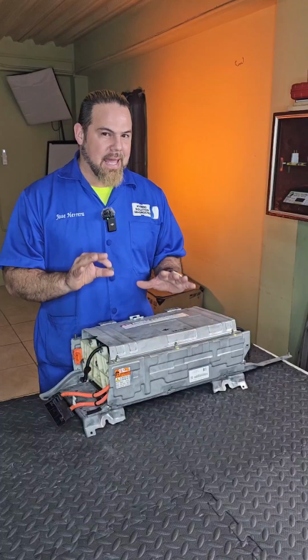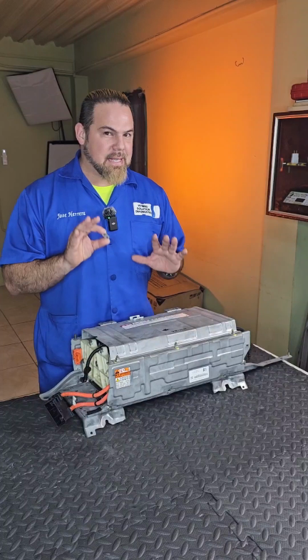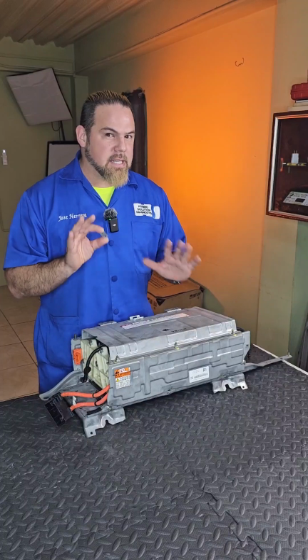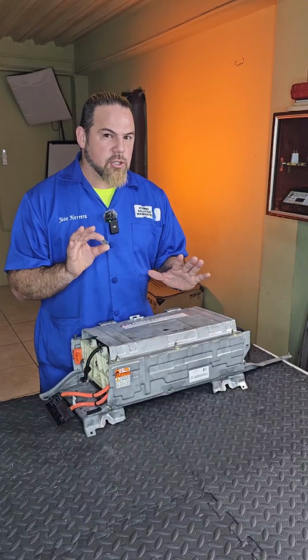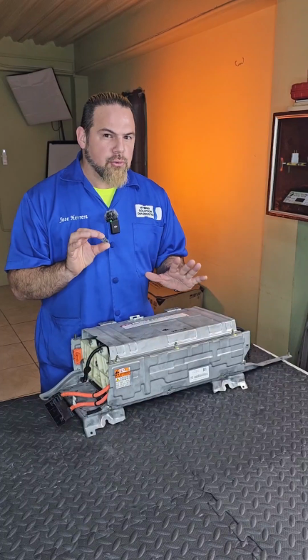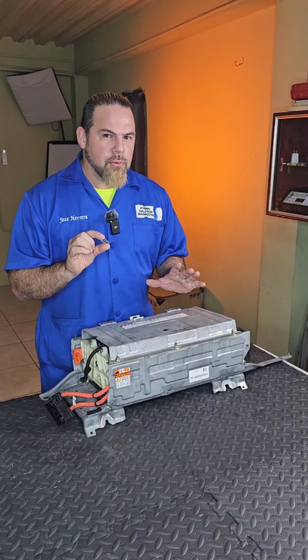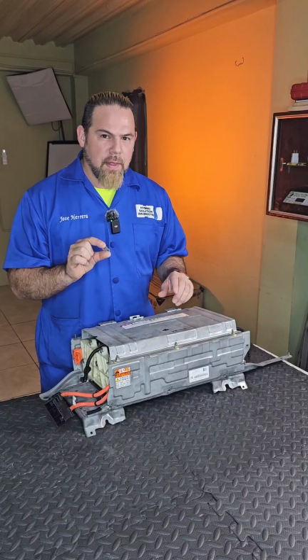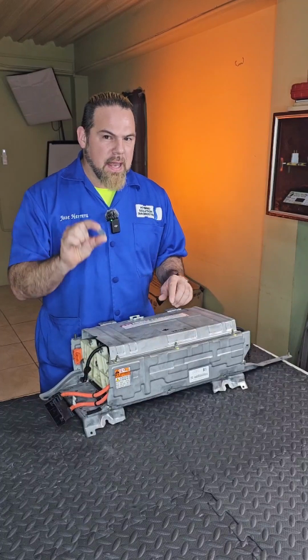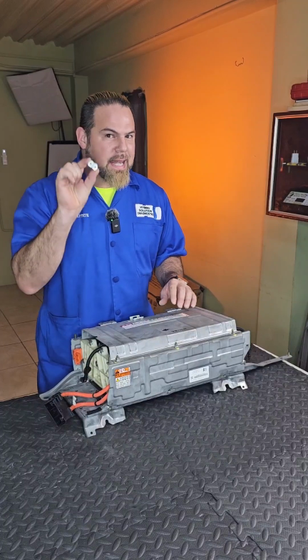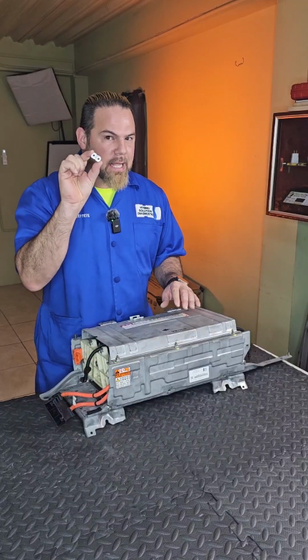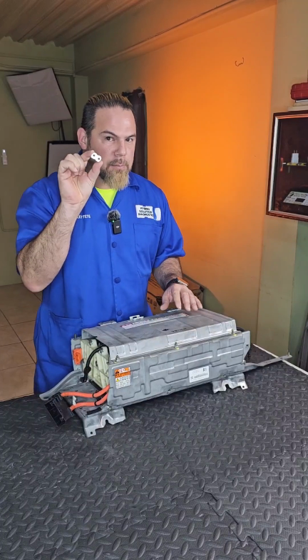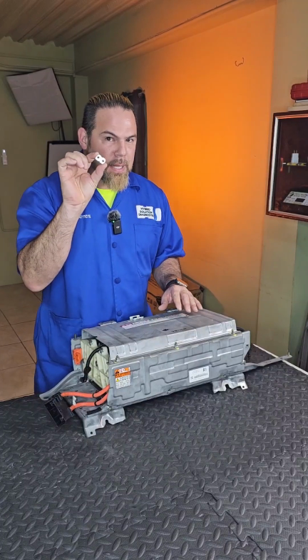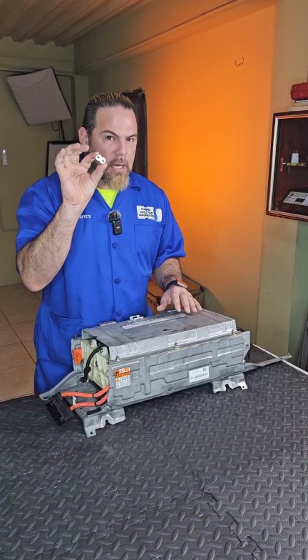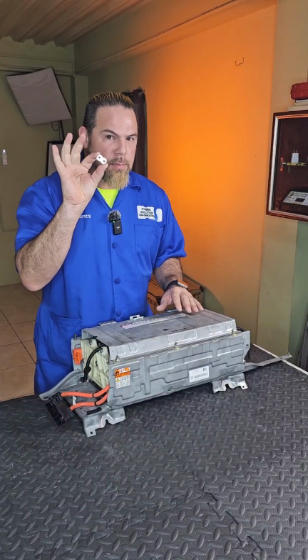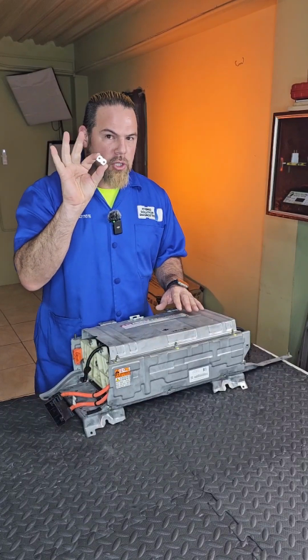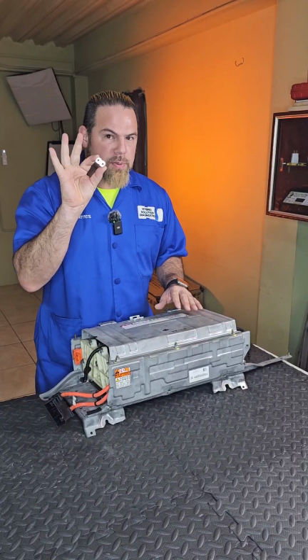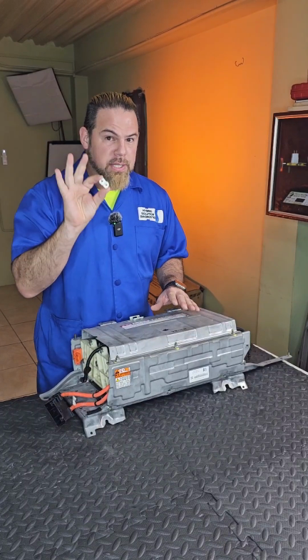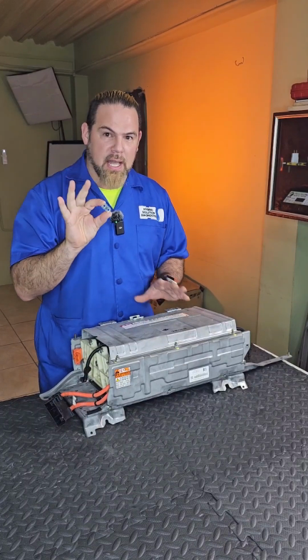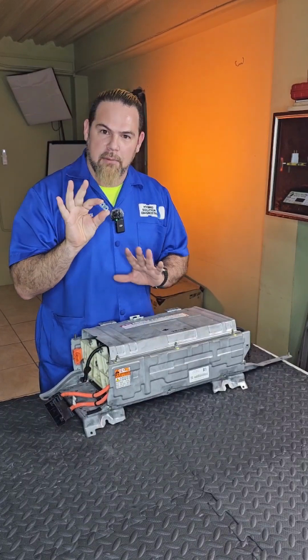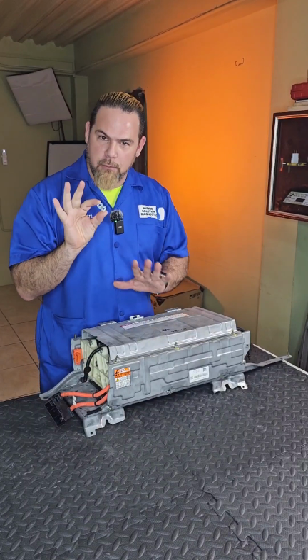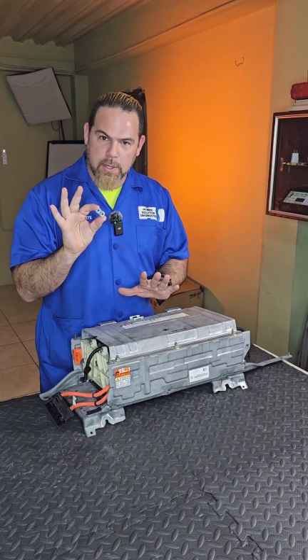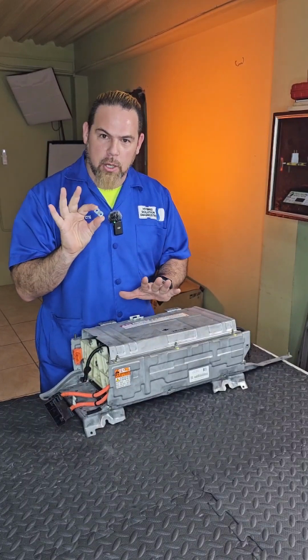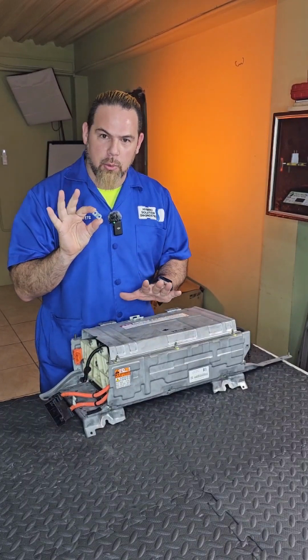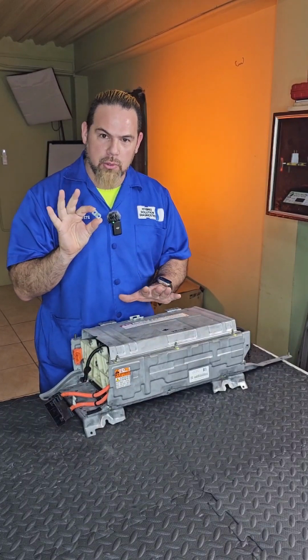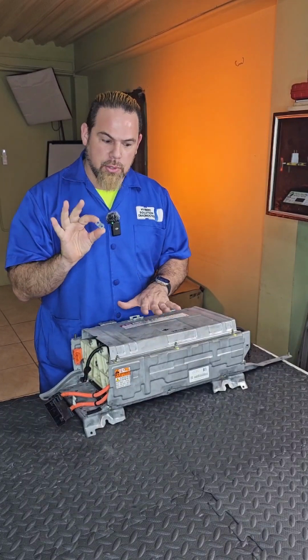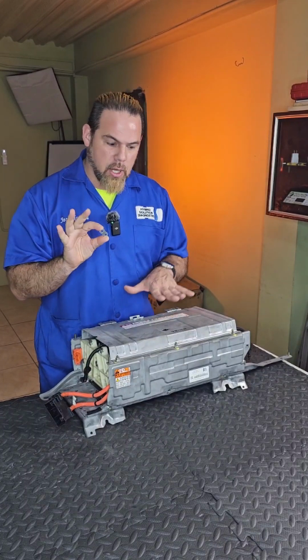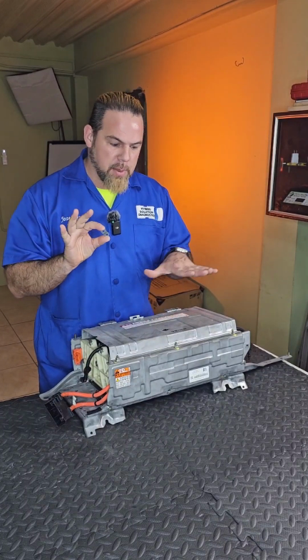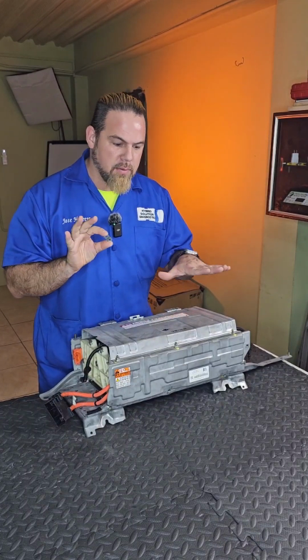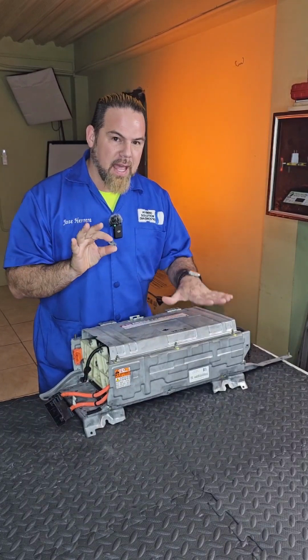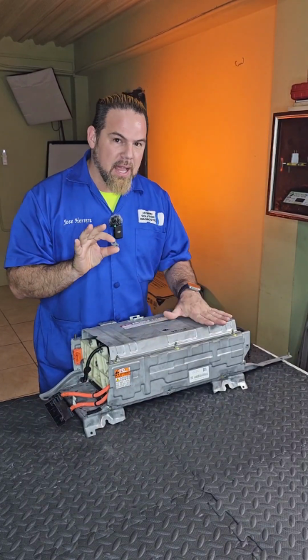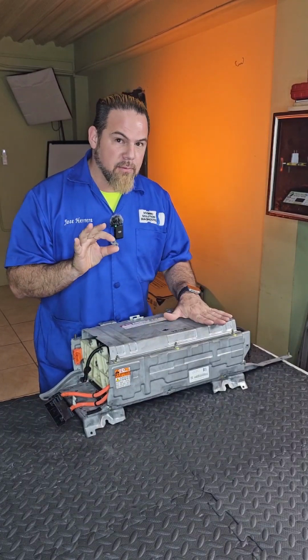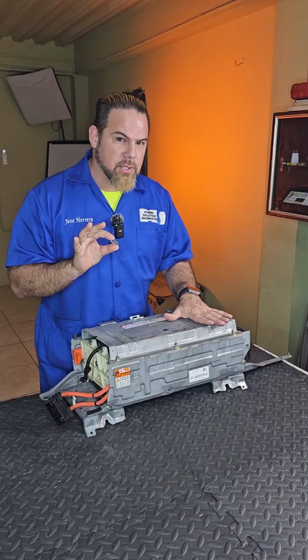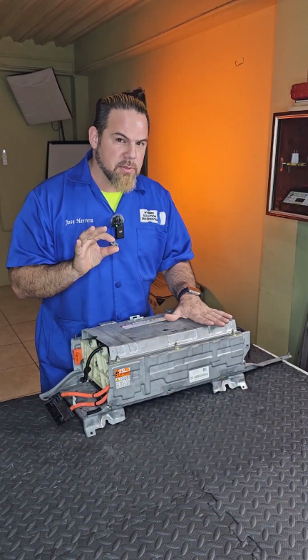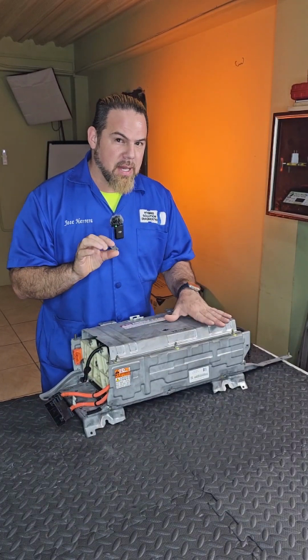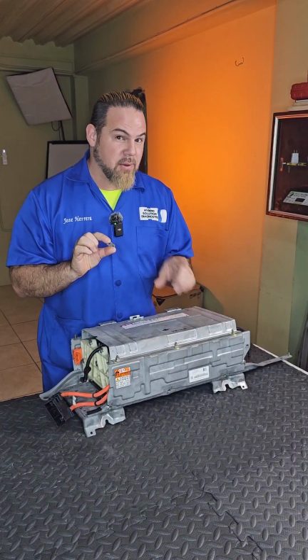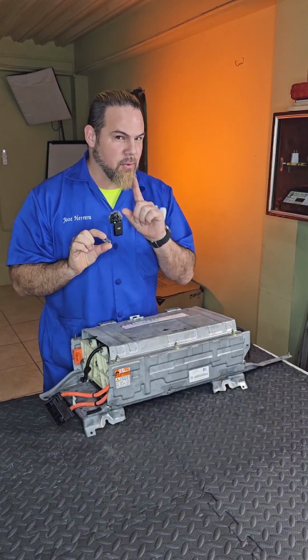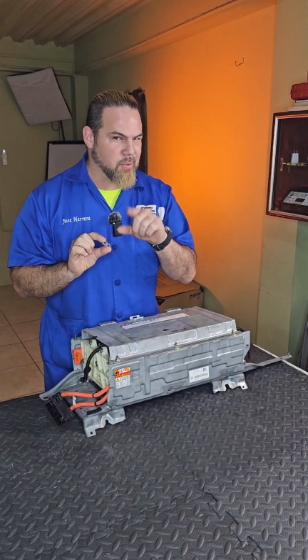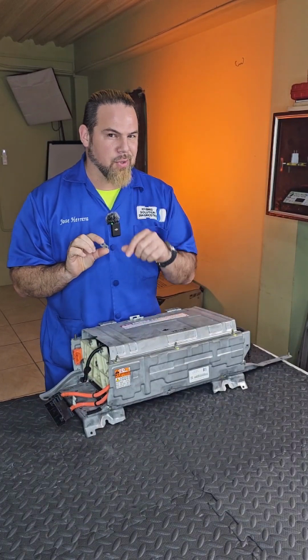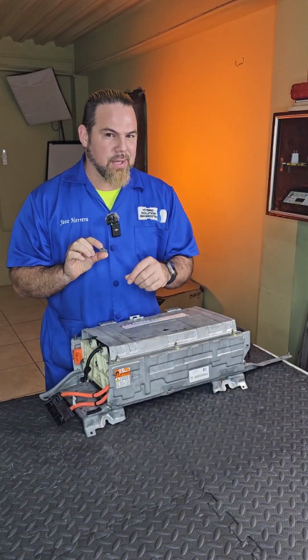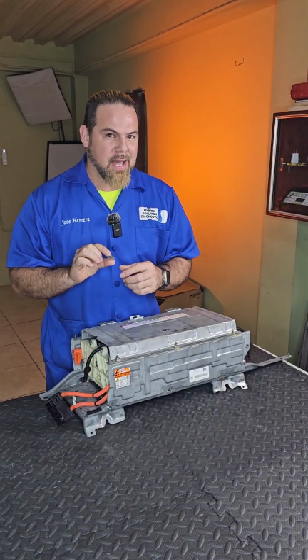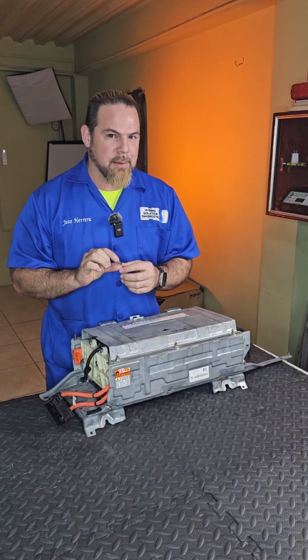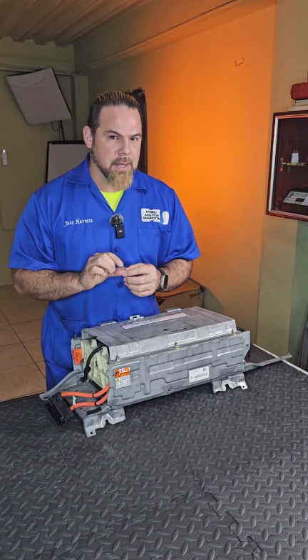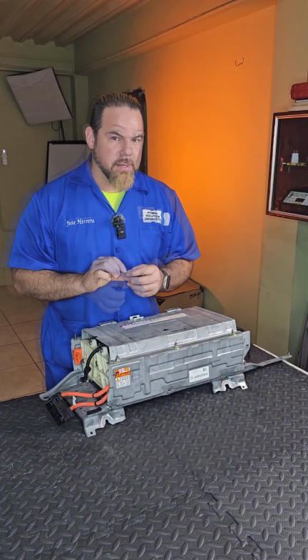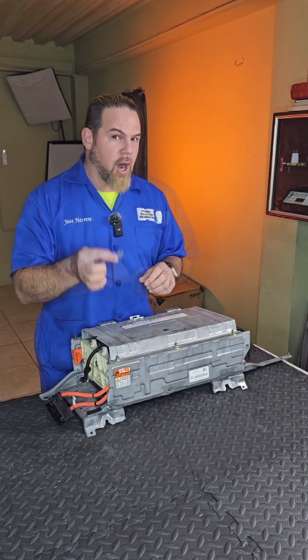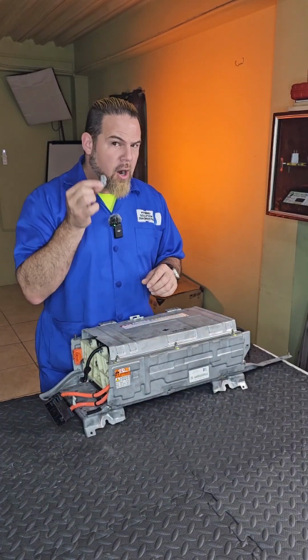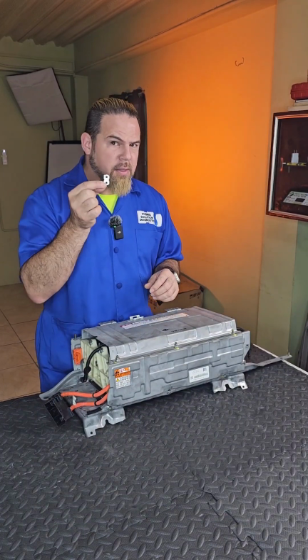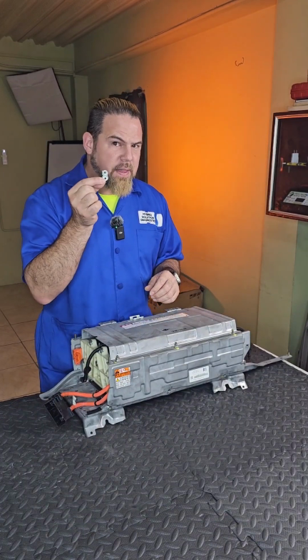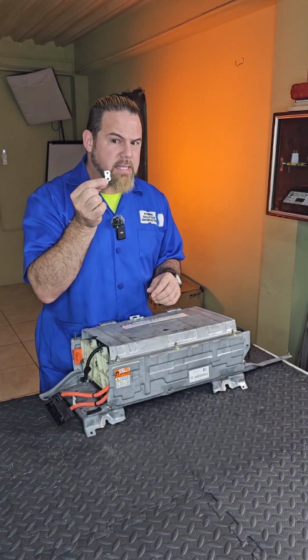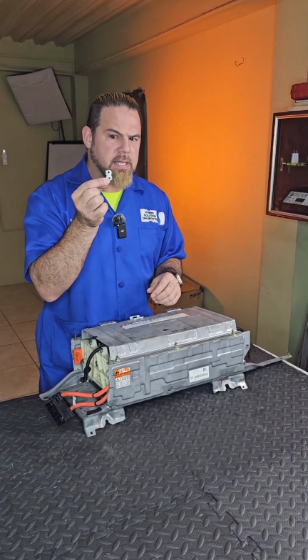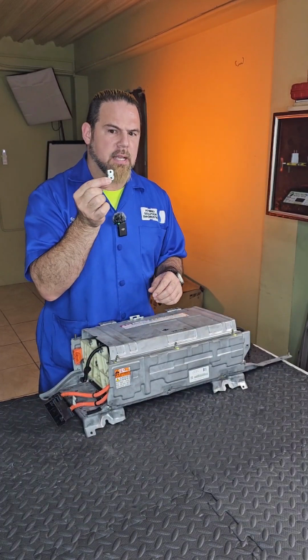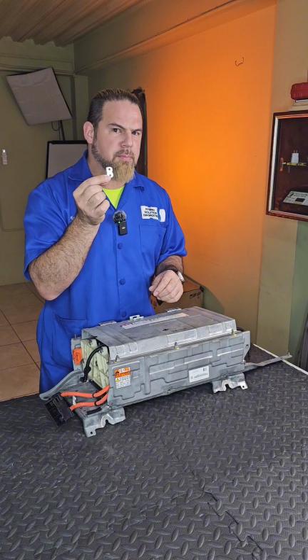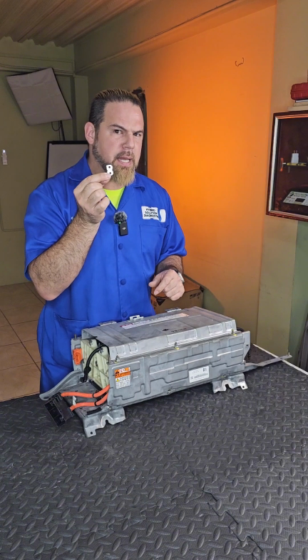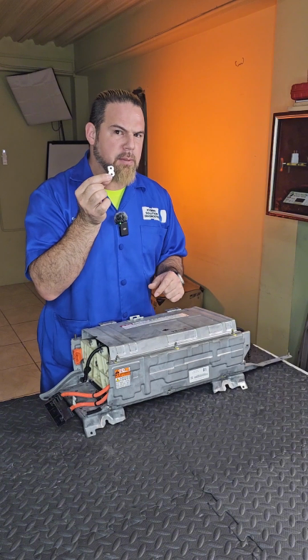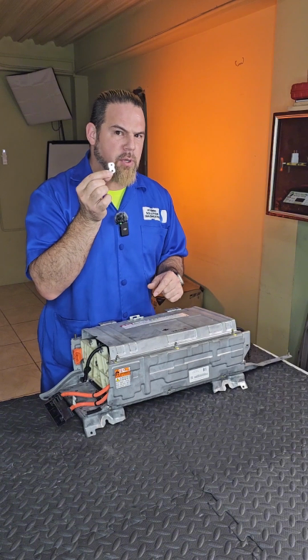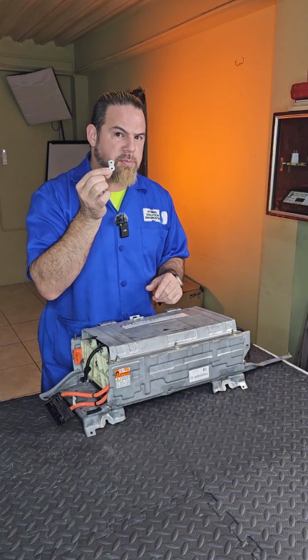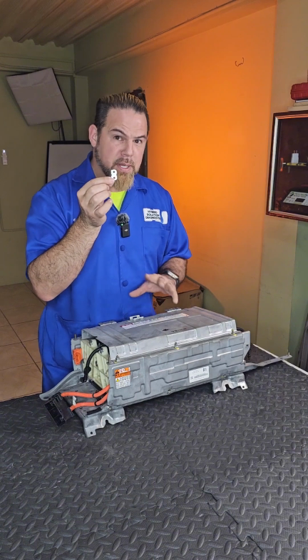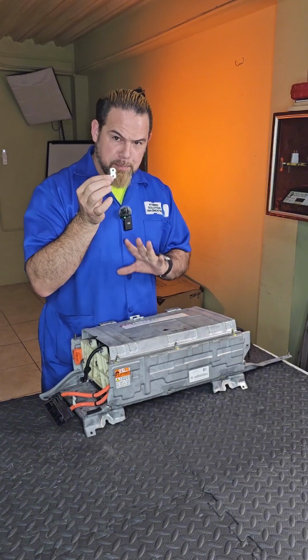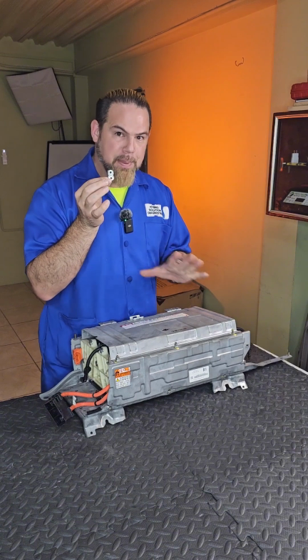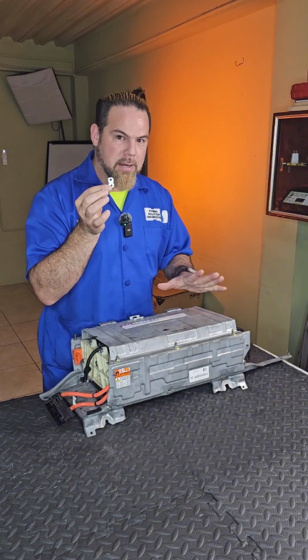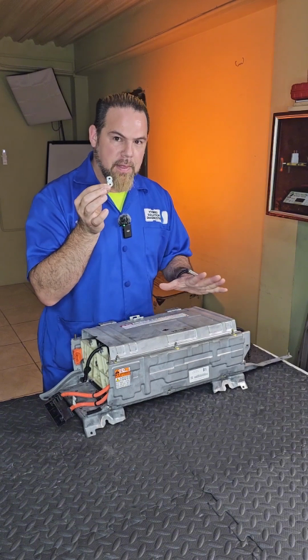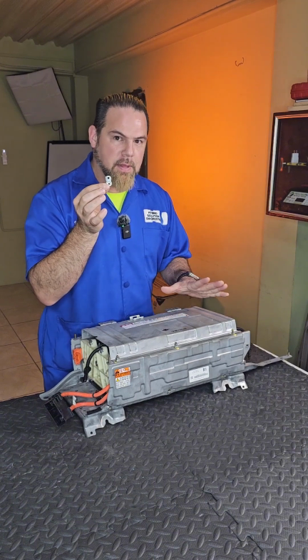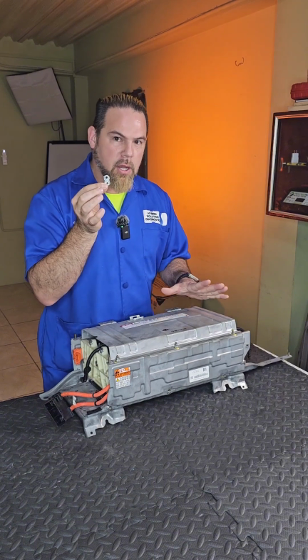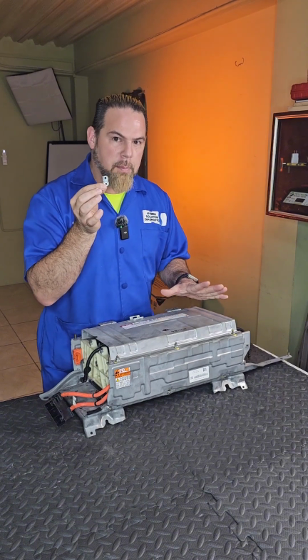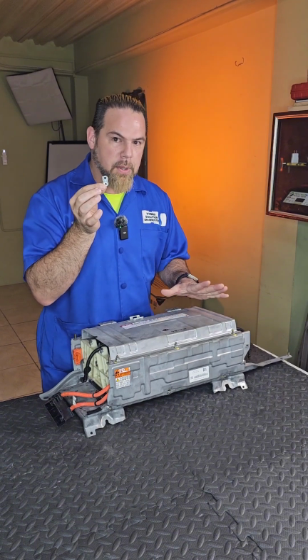Is it true that the nickel-plated bus bars avoid the corrosion coming out of the high voltage battery from a Toyota Hybrid? Are these nickel-plated bus bars better than the copper ones?